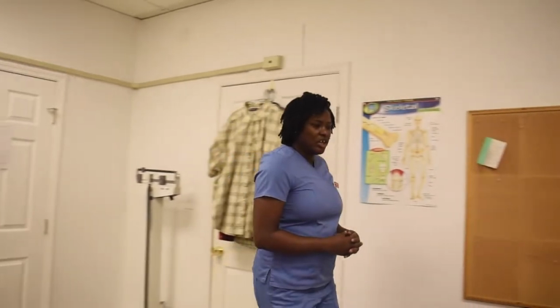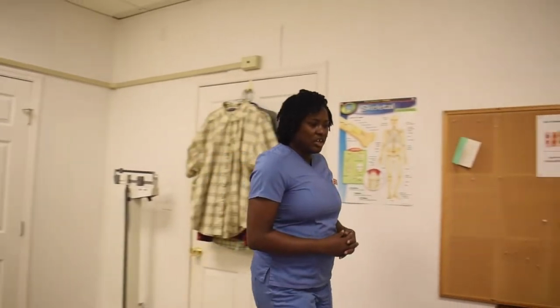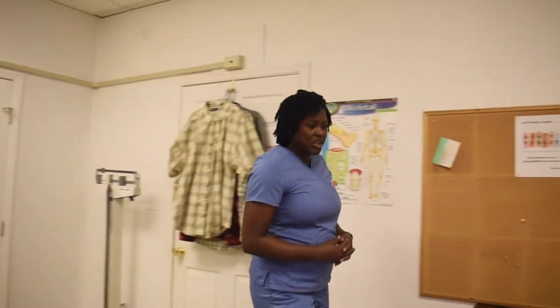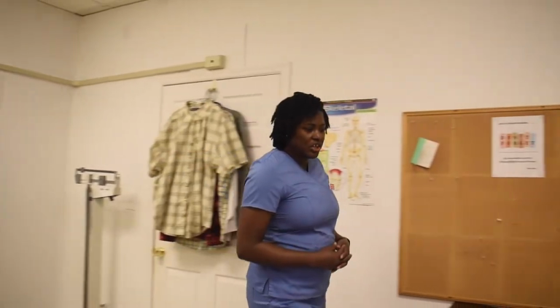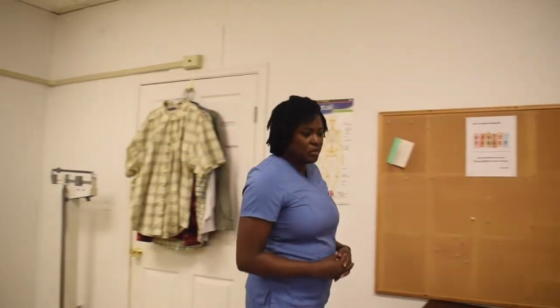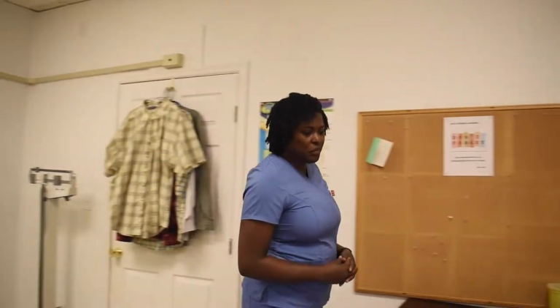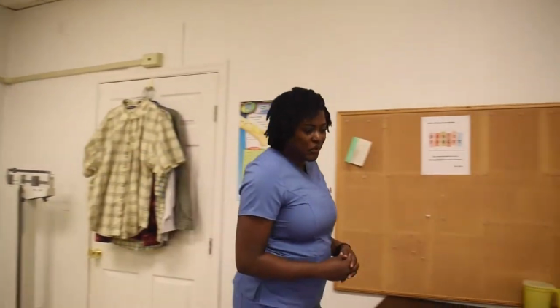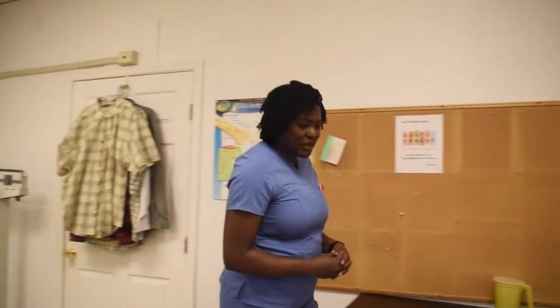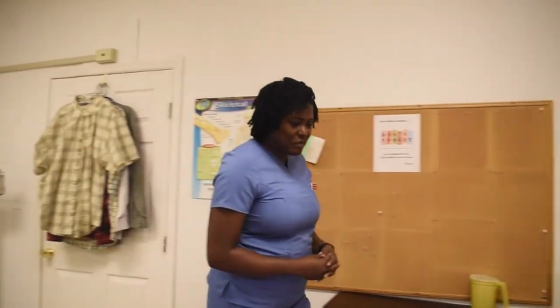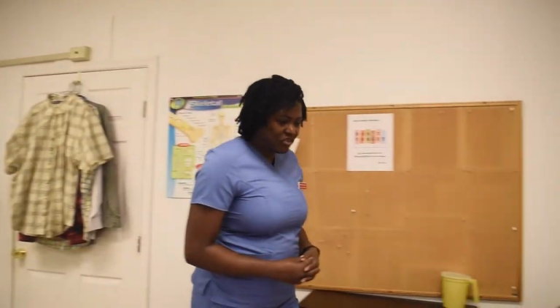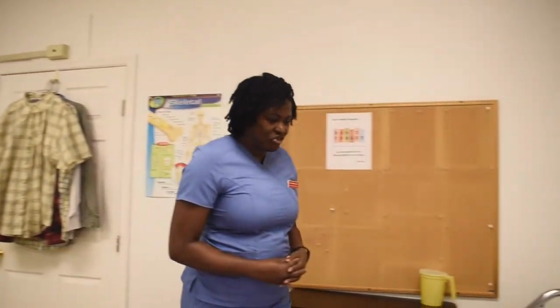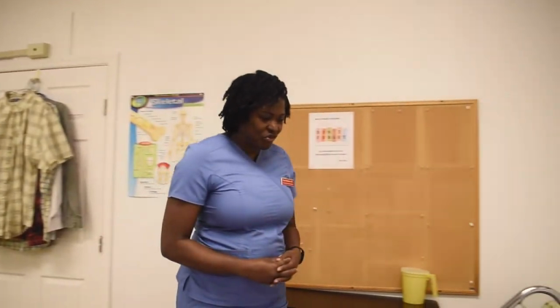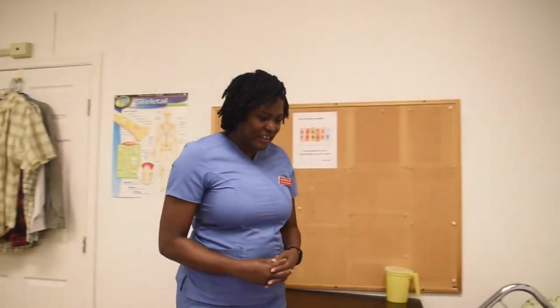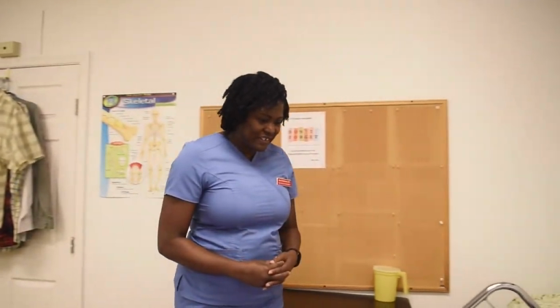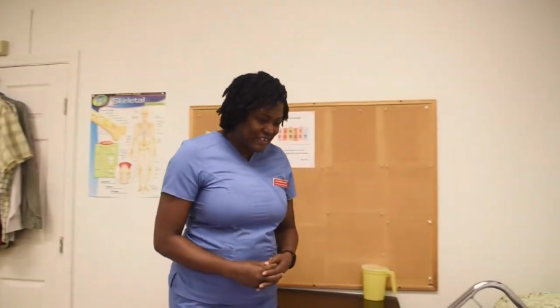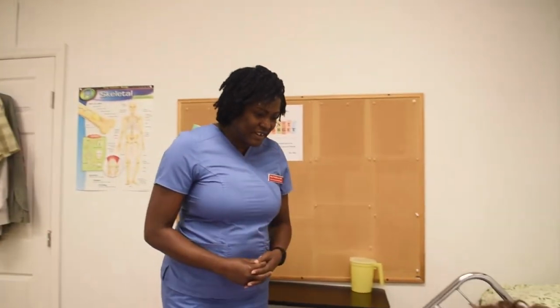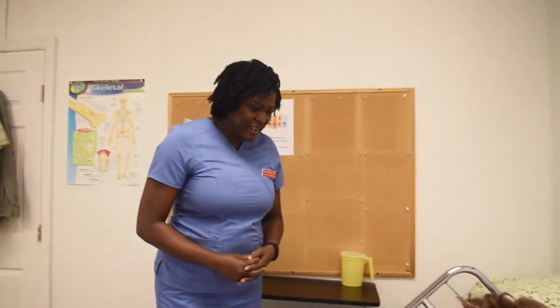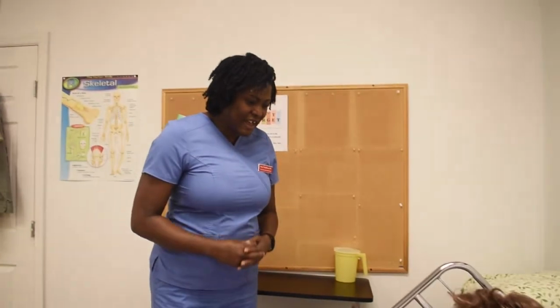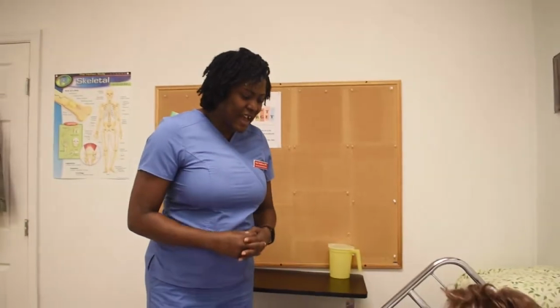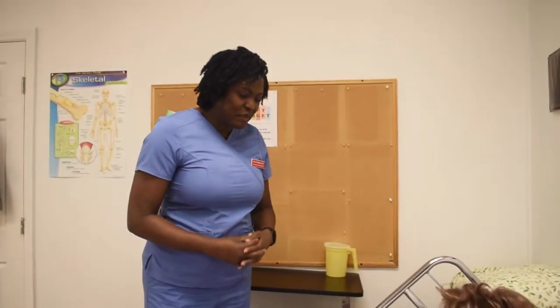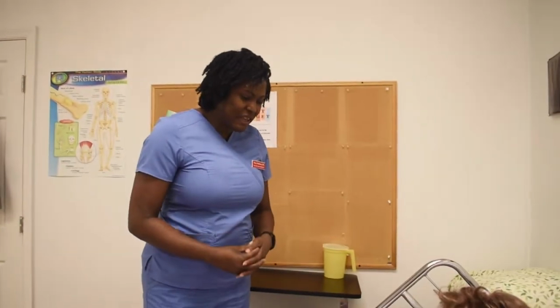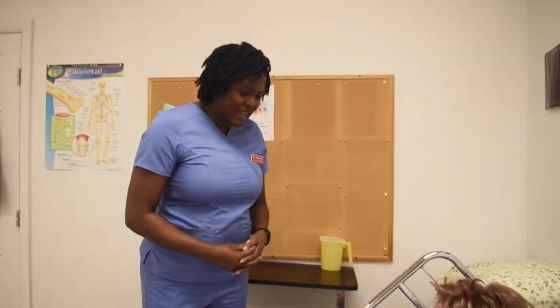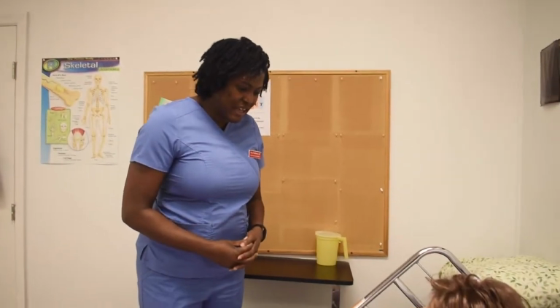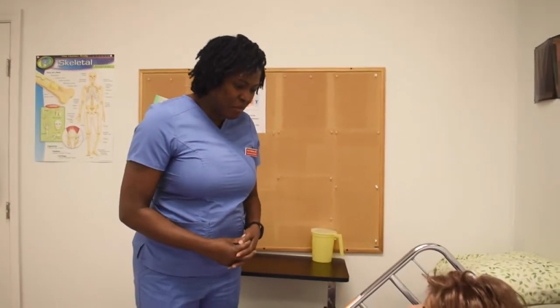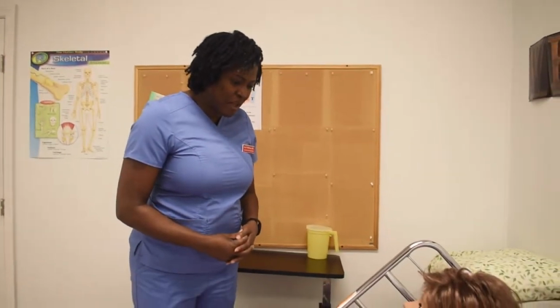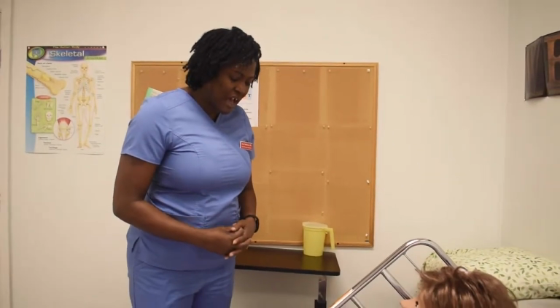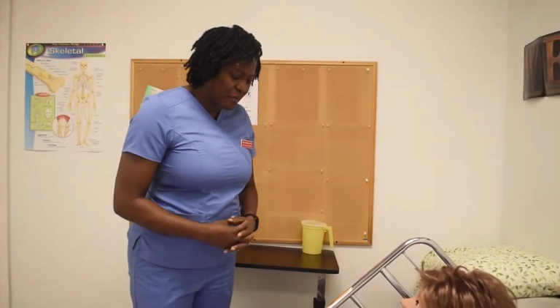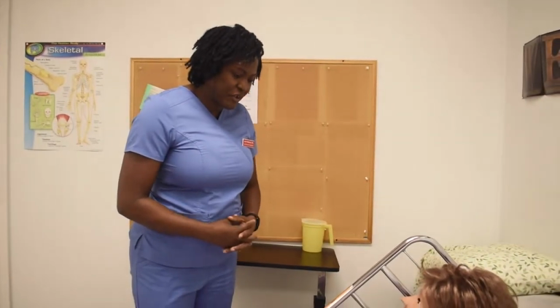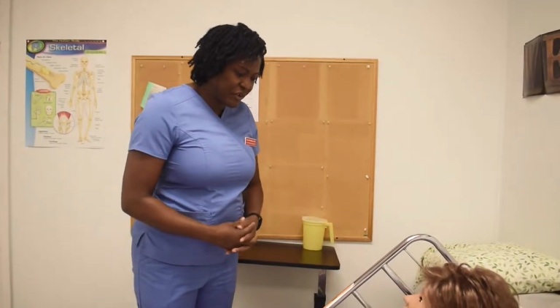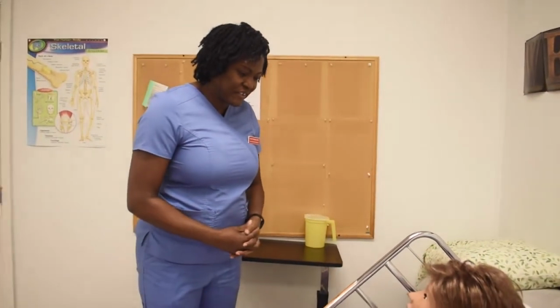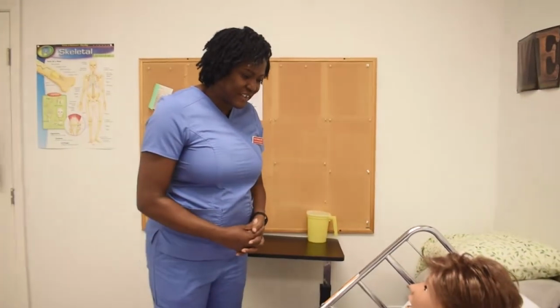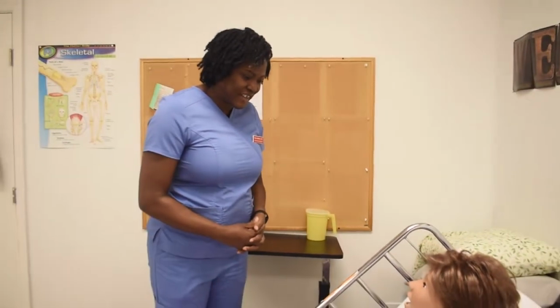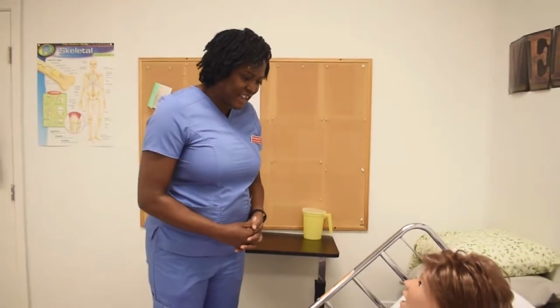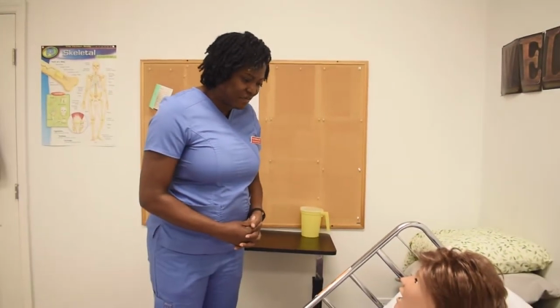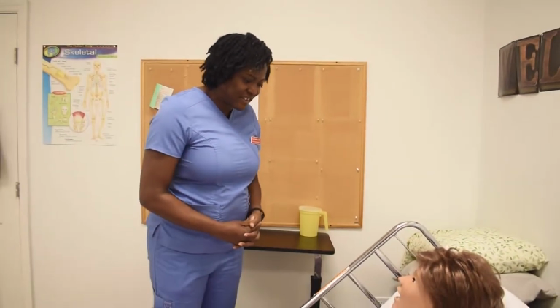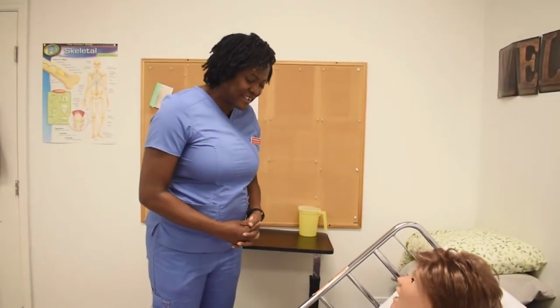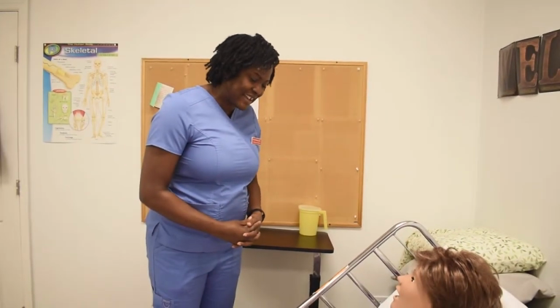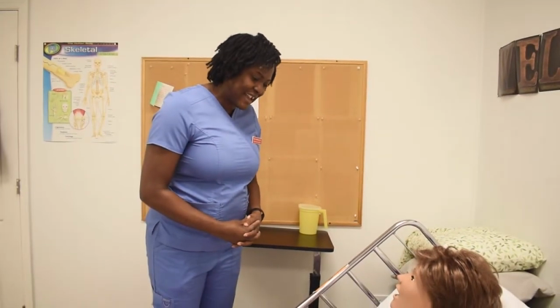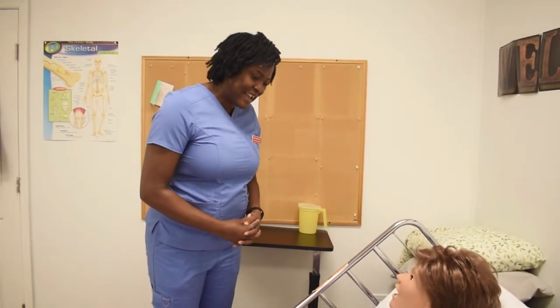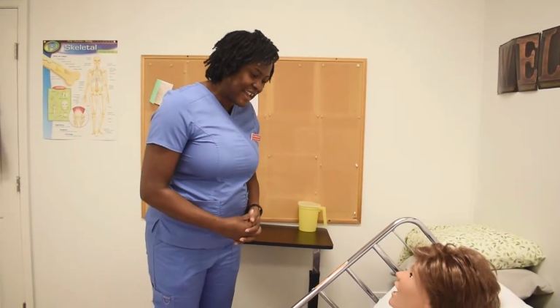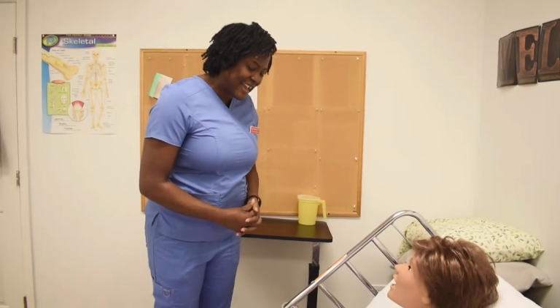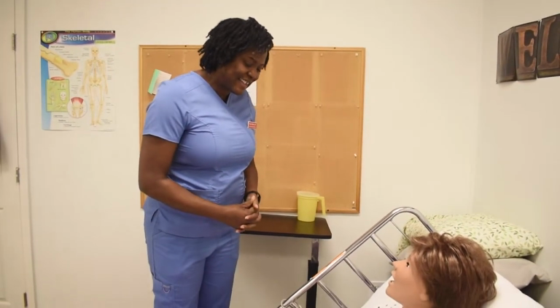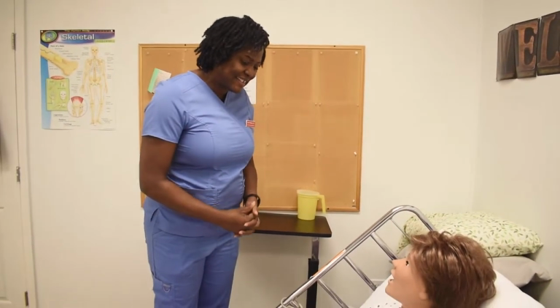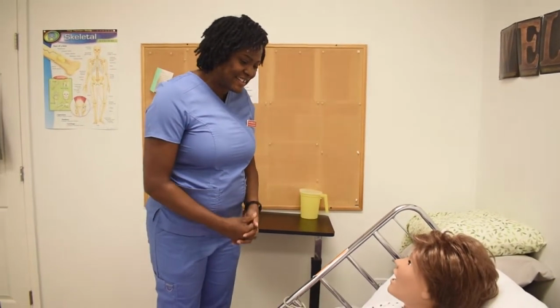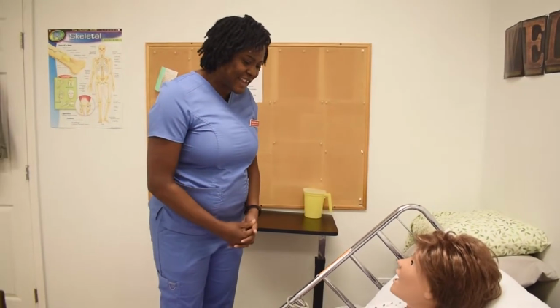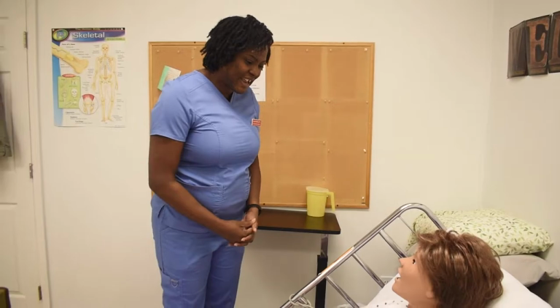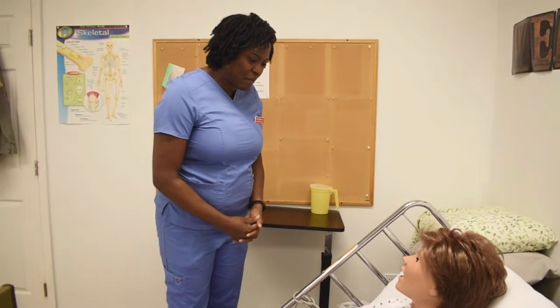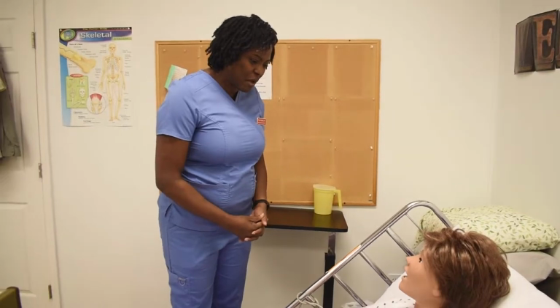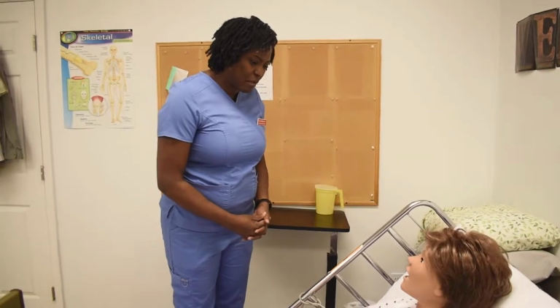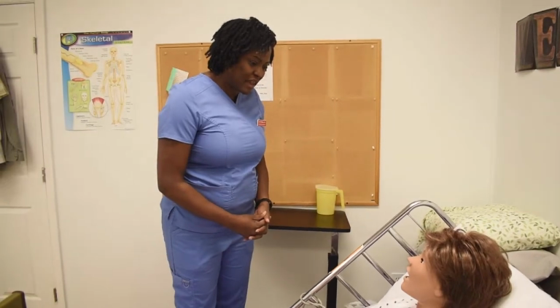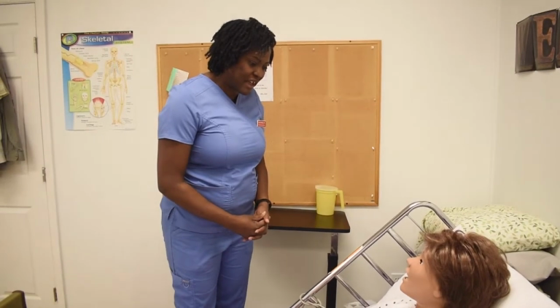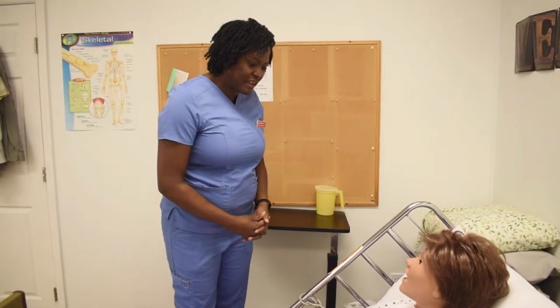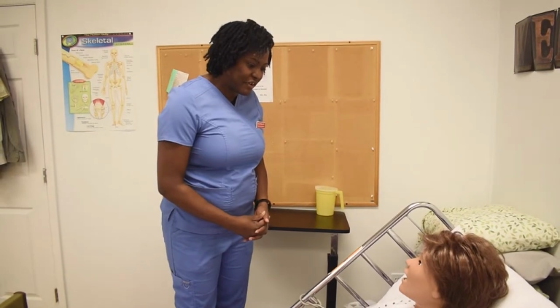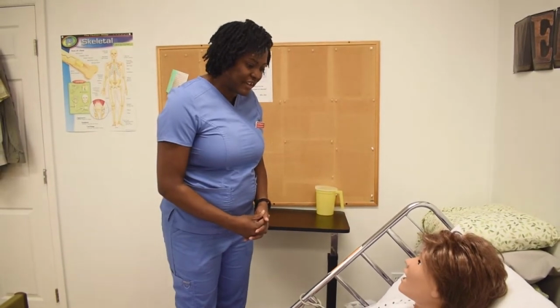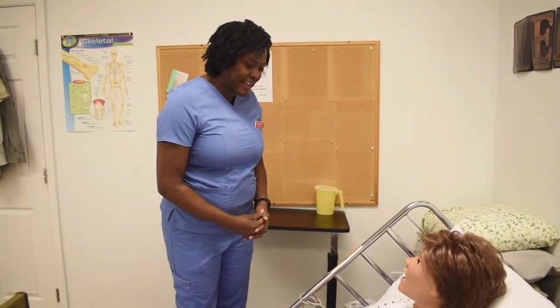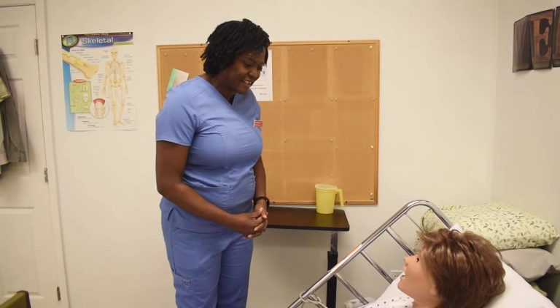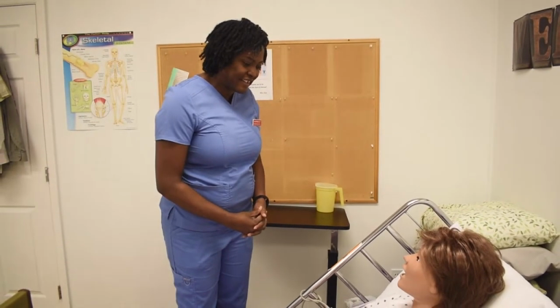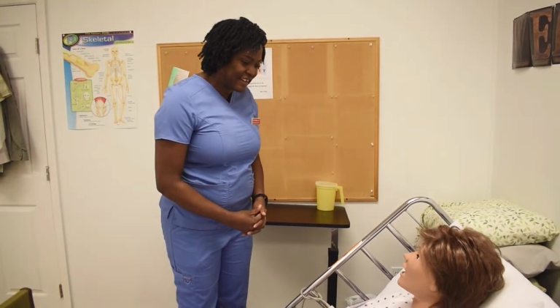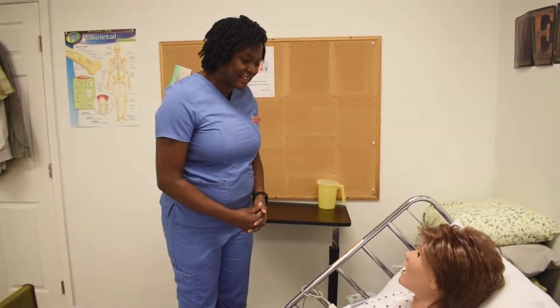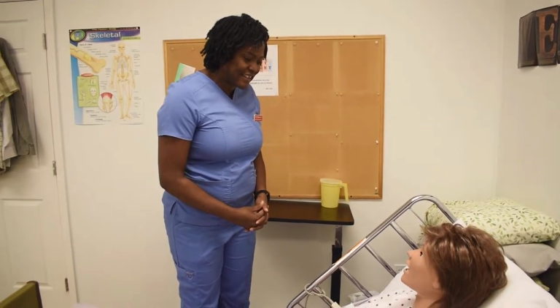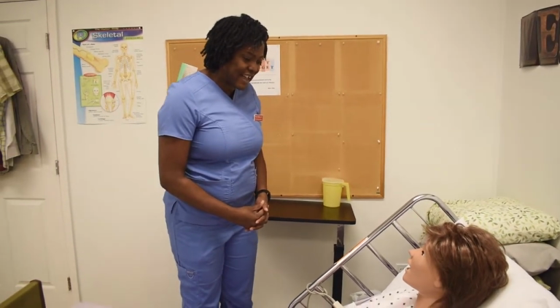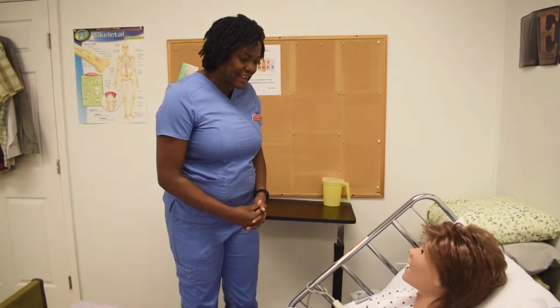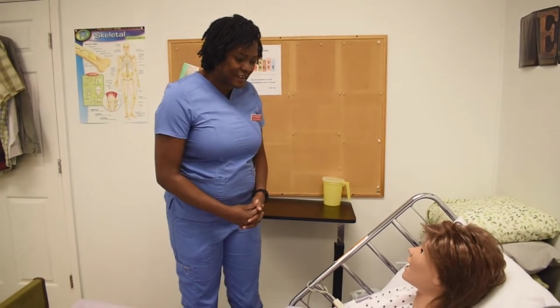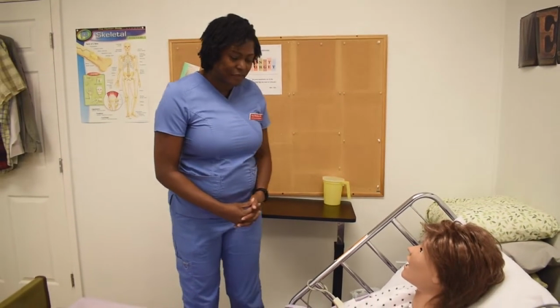Good morning Ms. Trixie. I'm Kim, your CNA for today, and today I'm going to apply your elastic stocking.